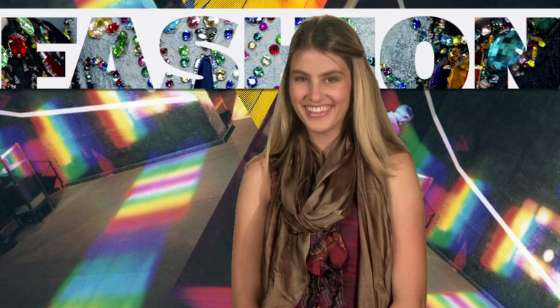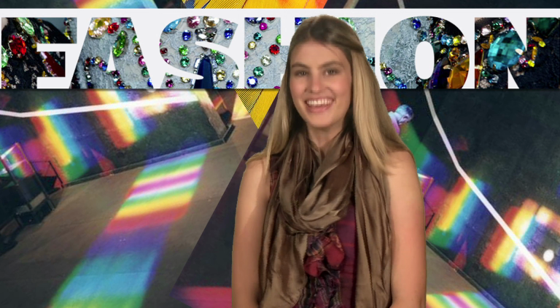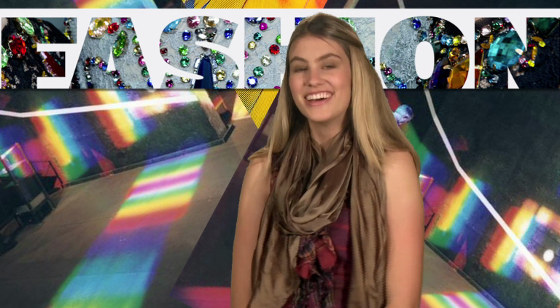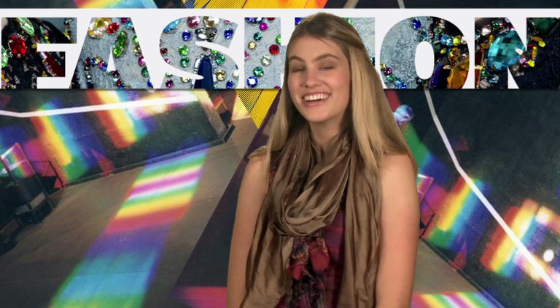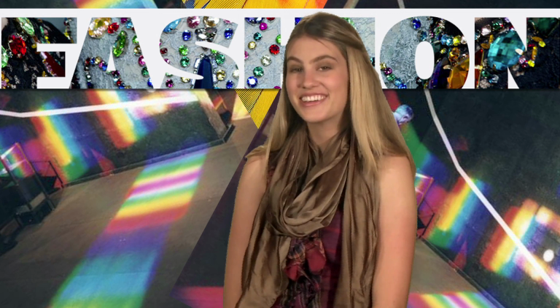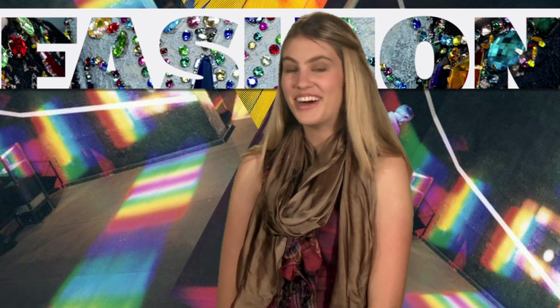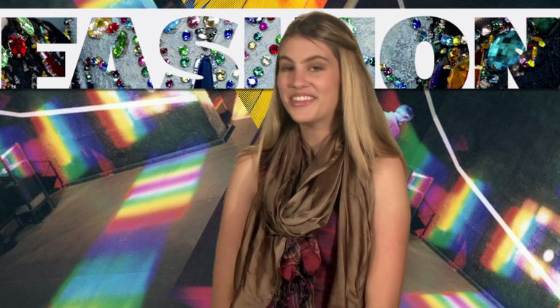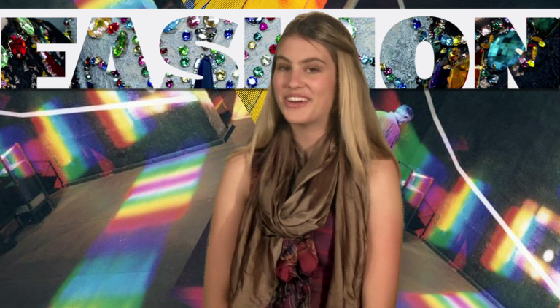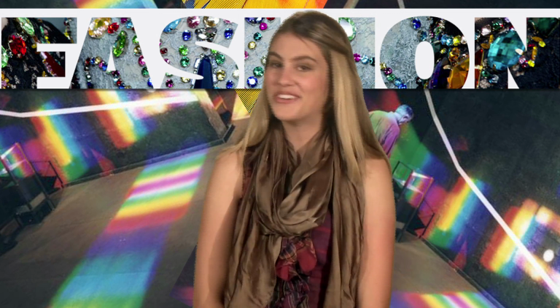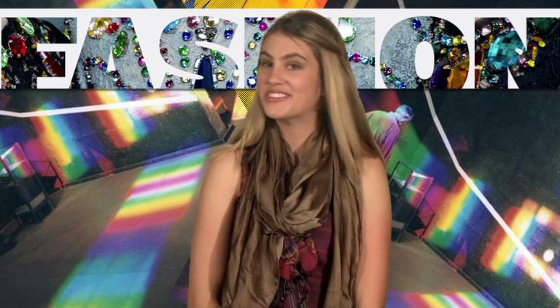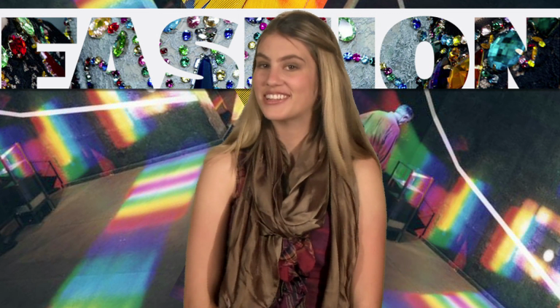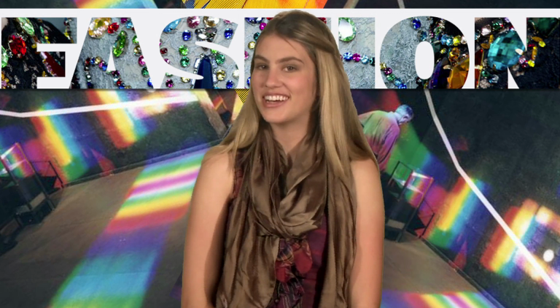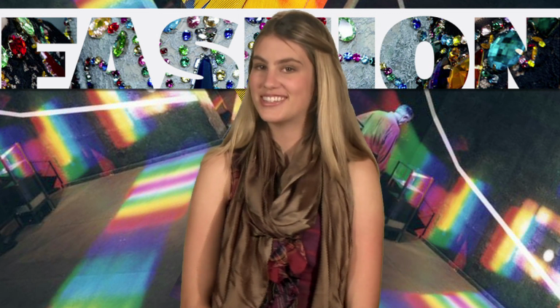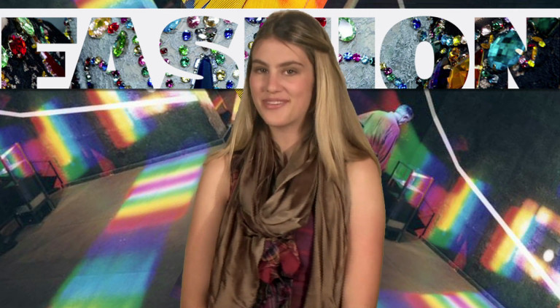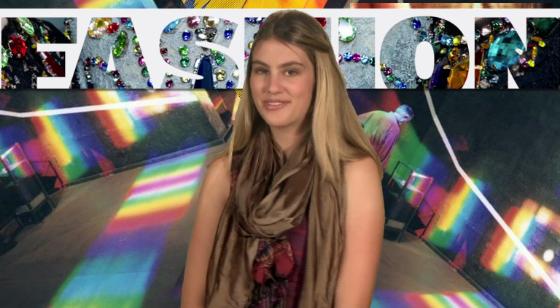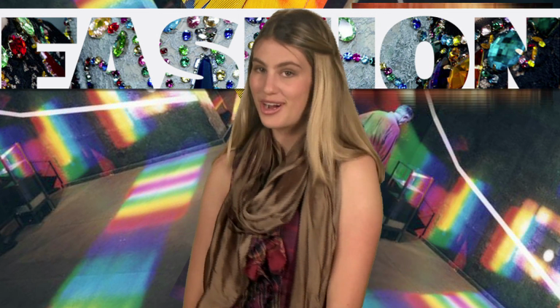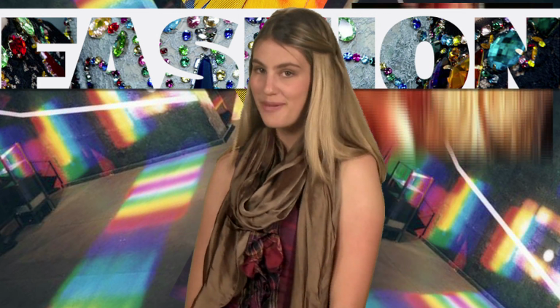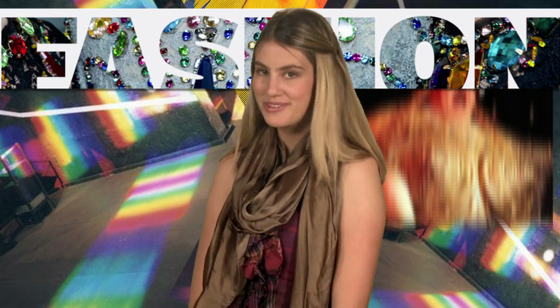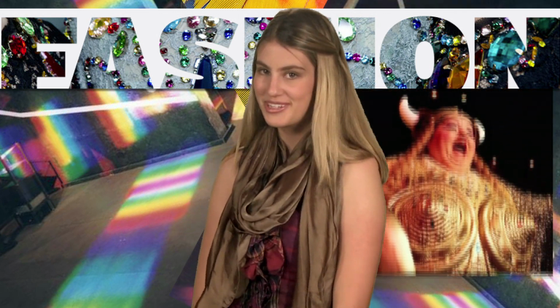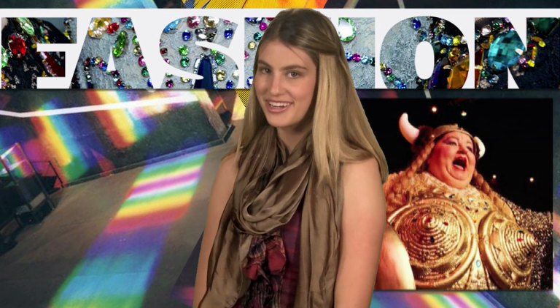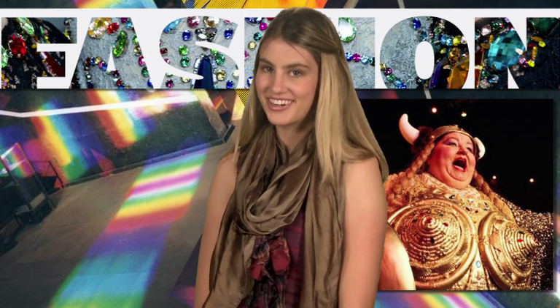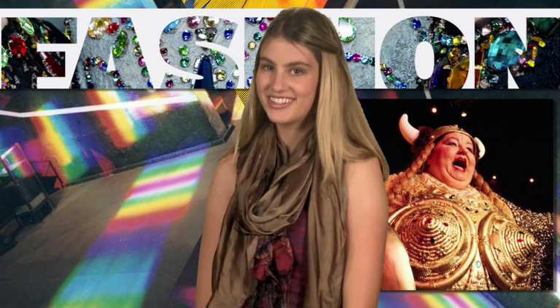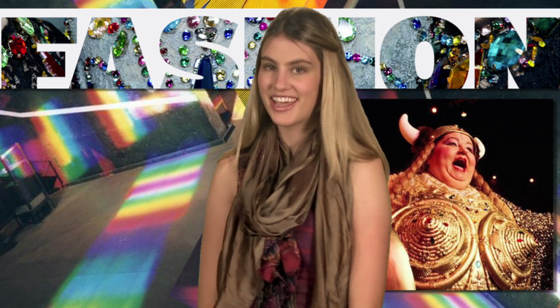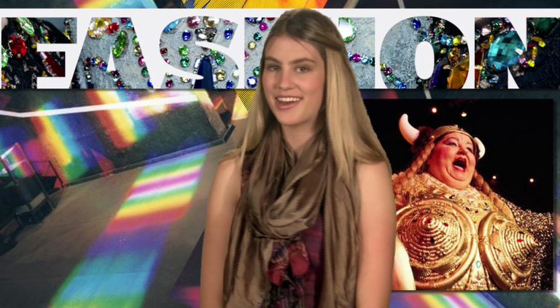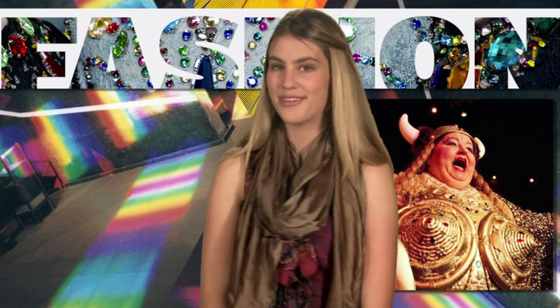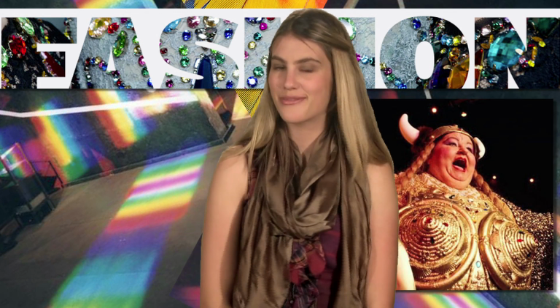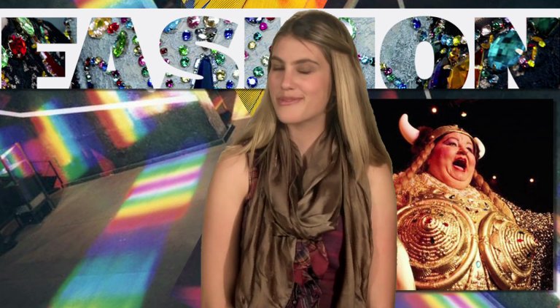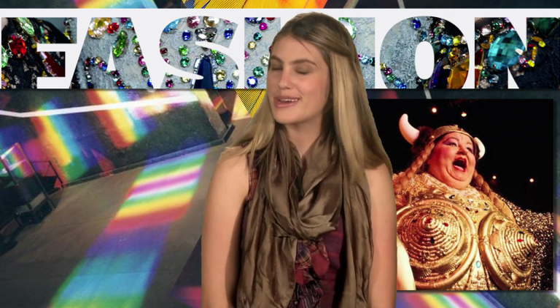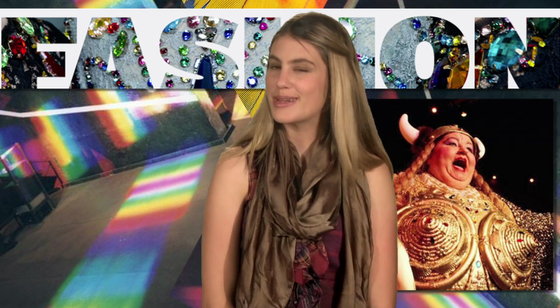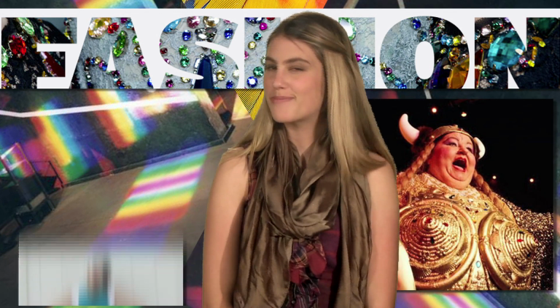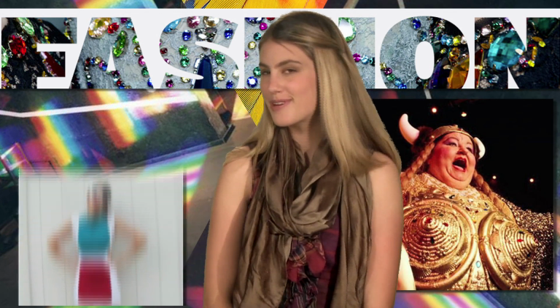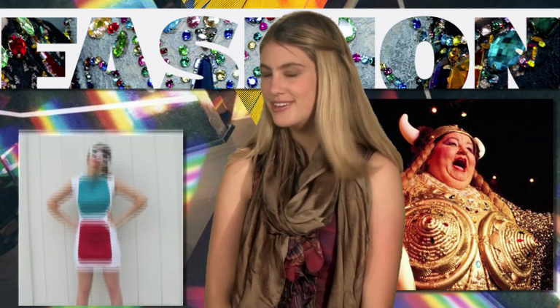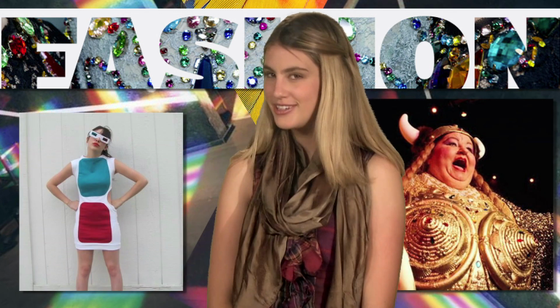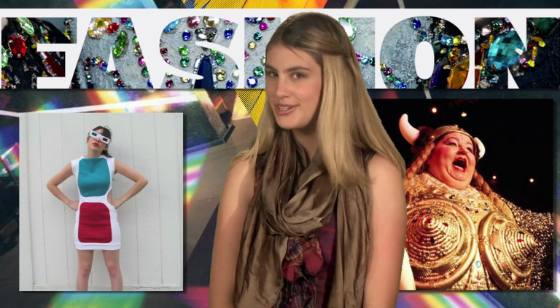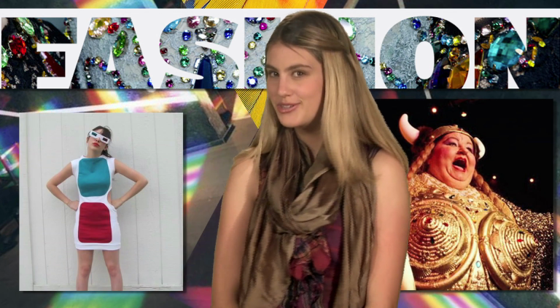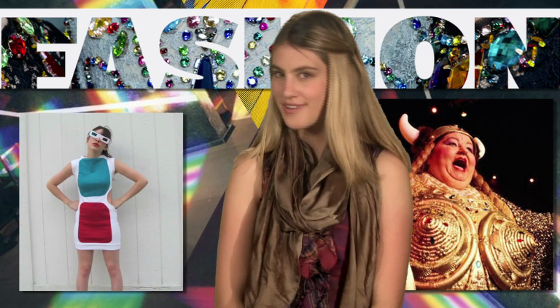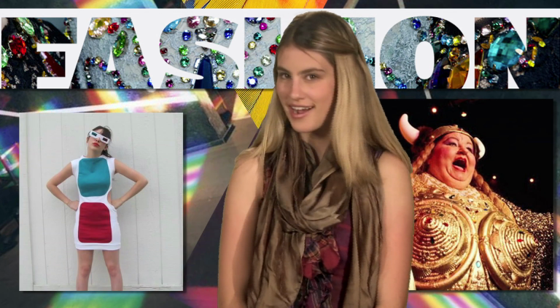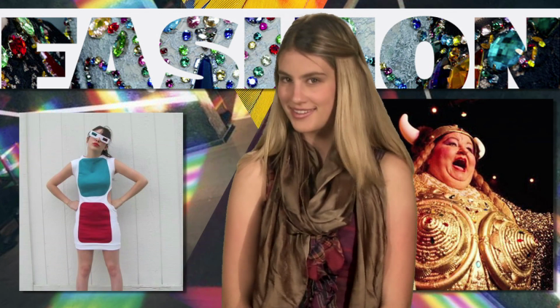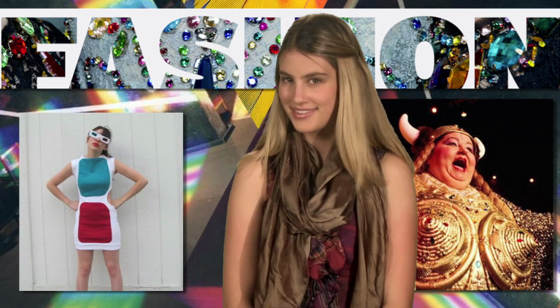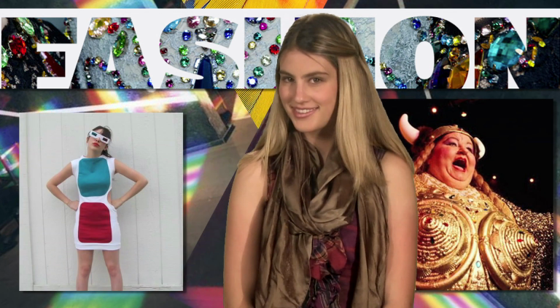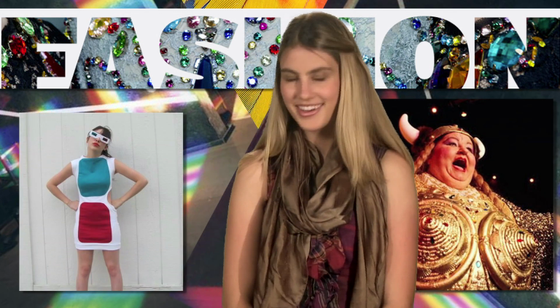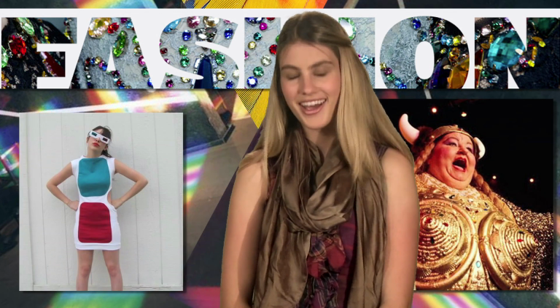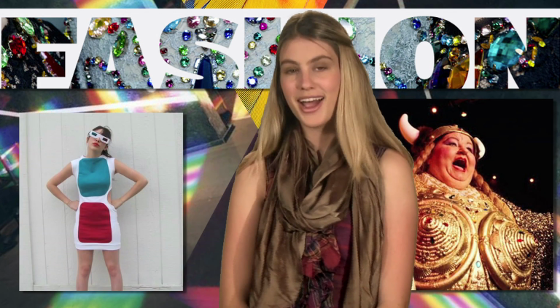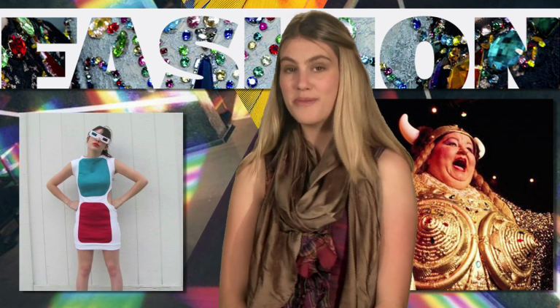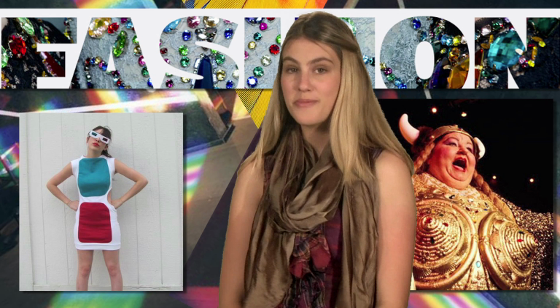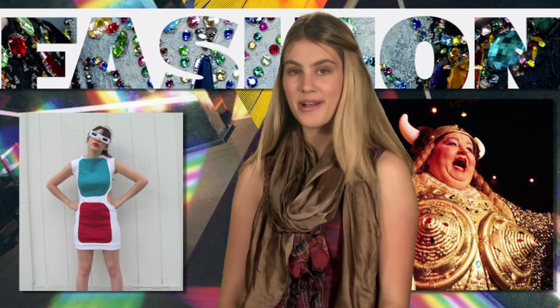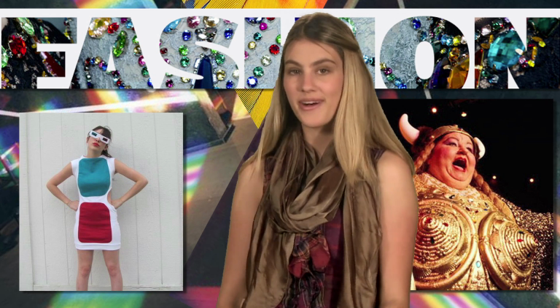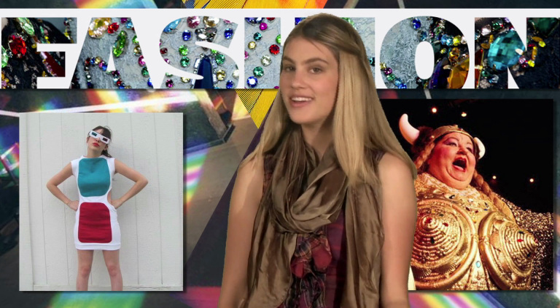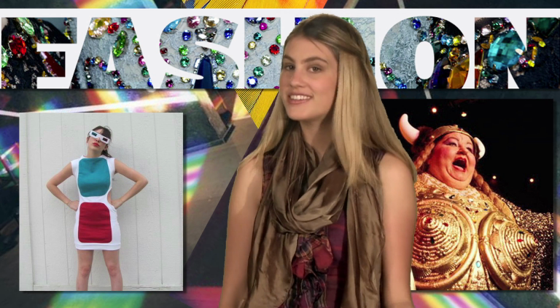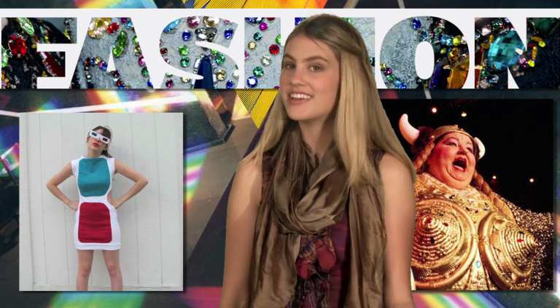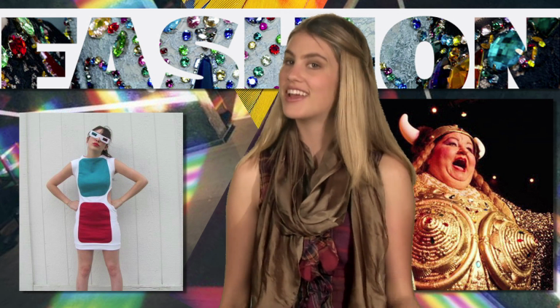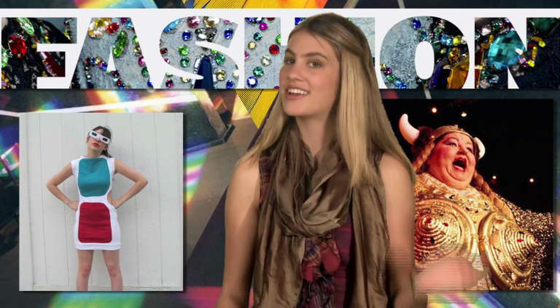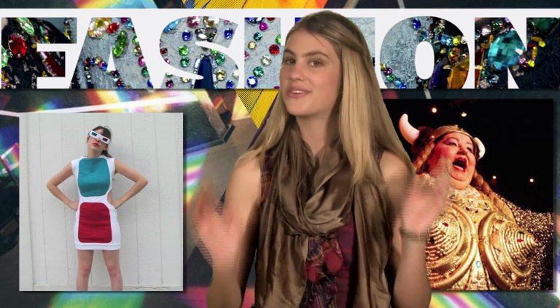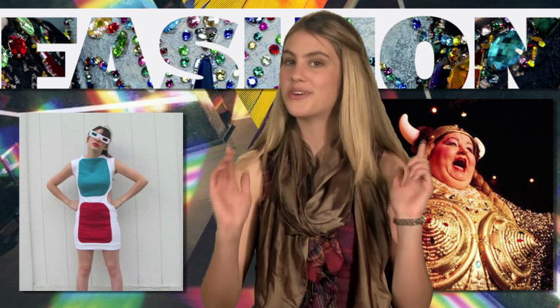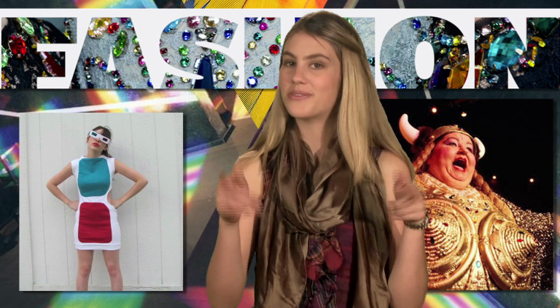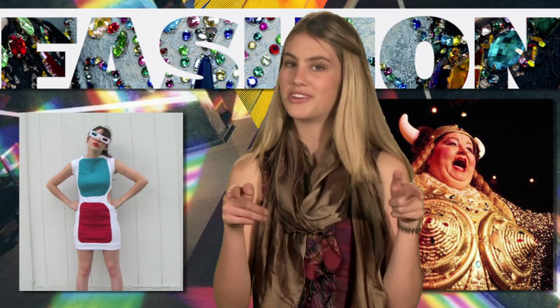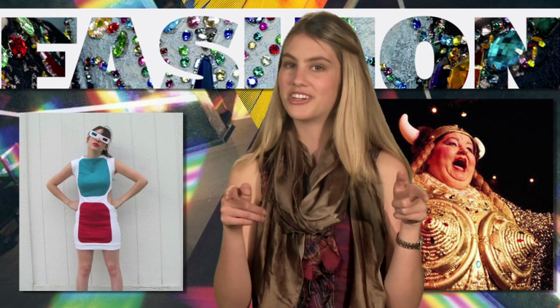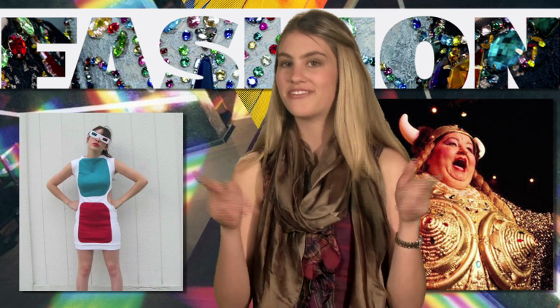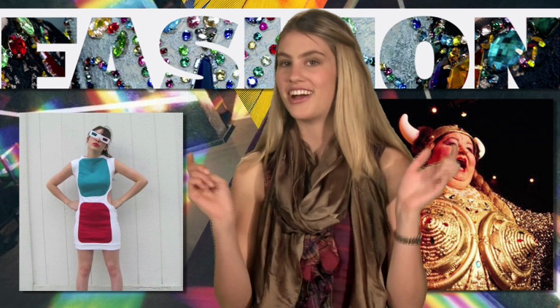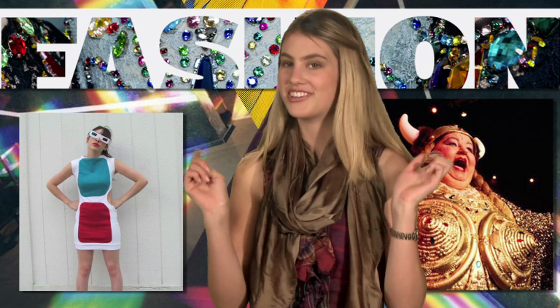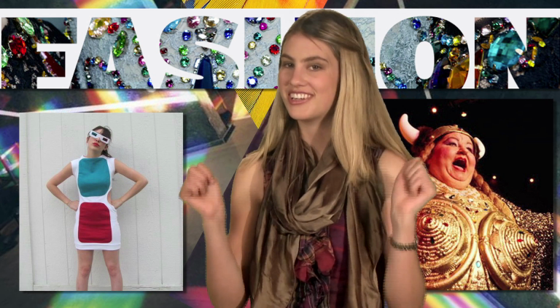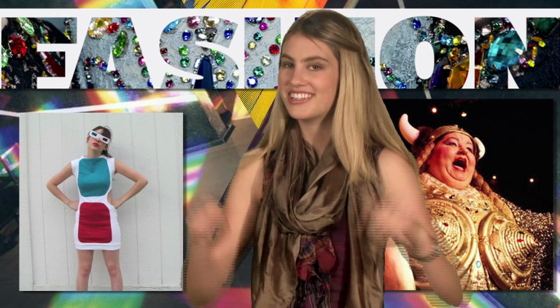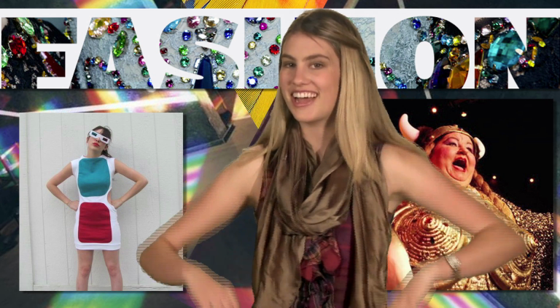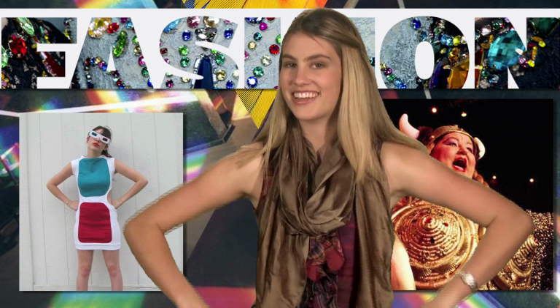A gown that only lights up for opera singers and a 3D printed dress. I'm Rebecca Austin and you're watching Fashioning Tech.